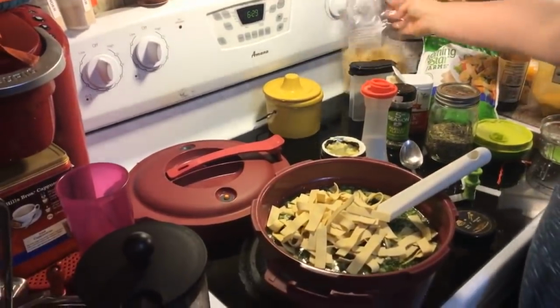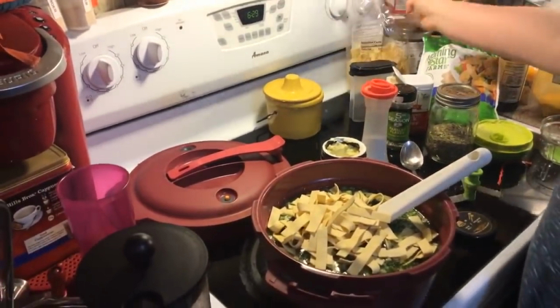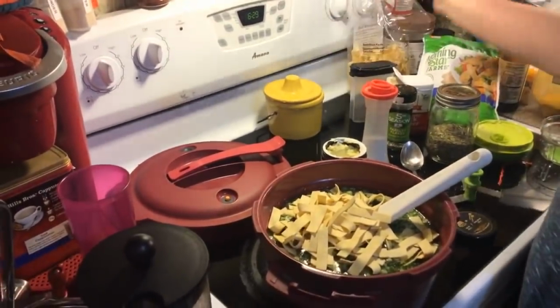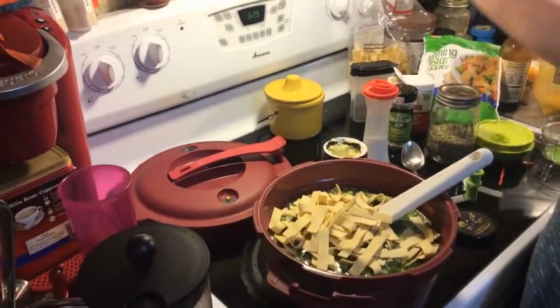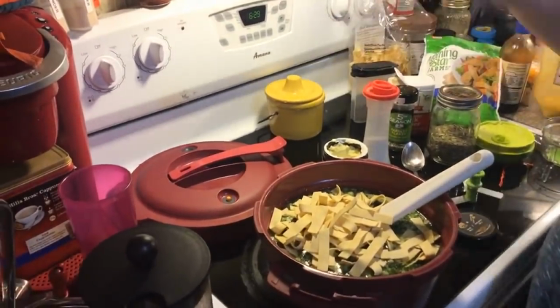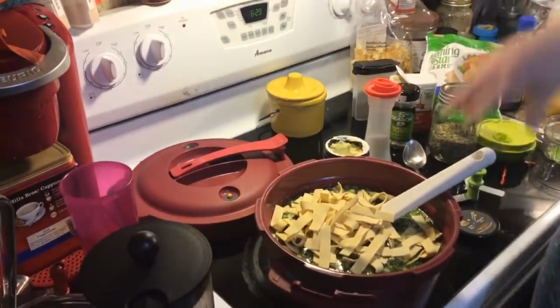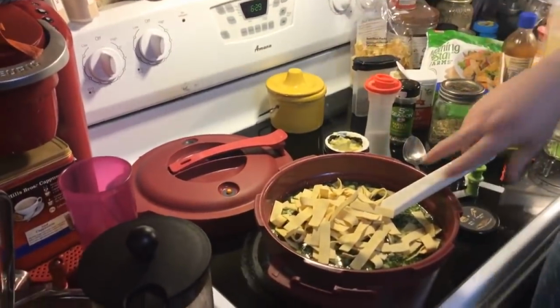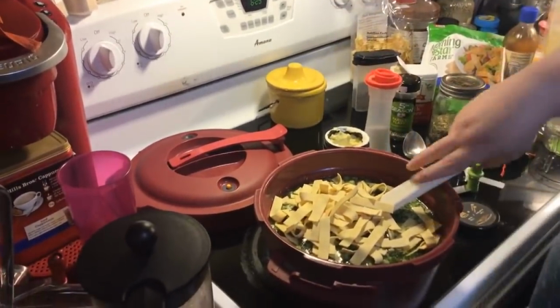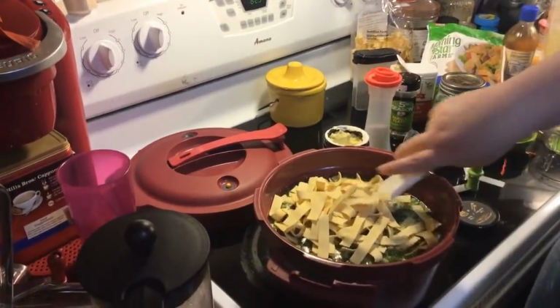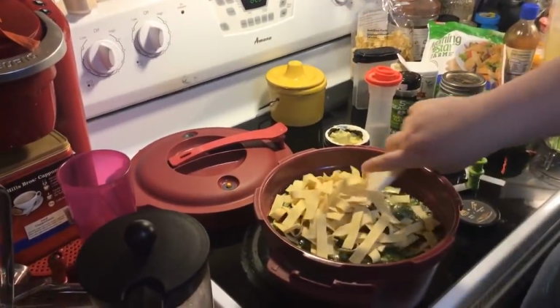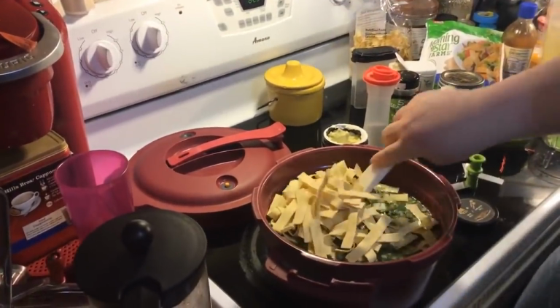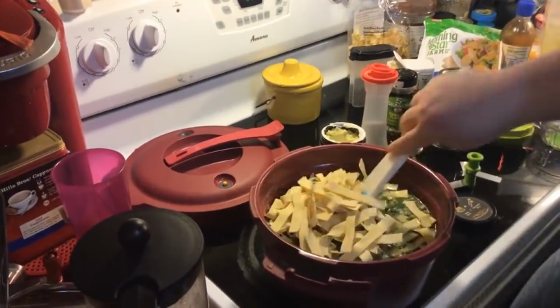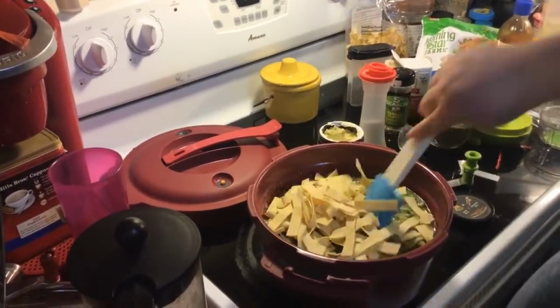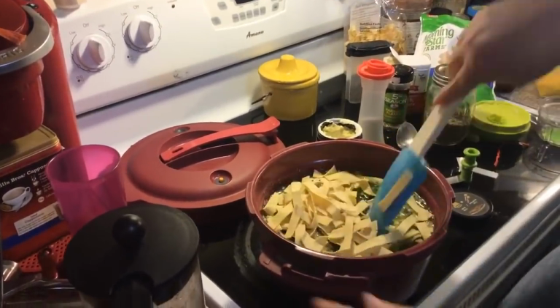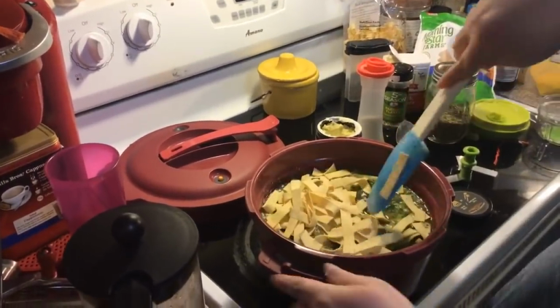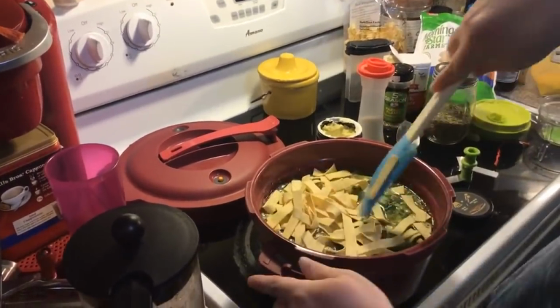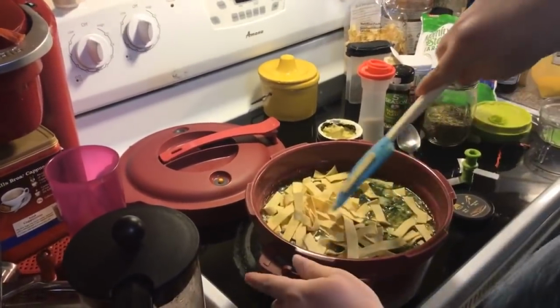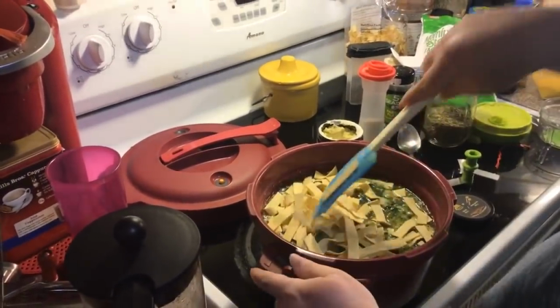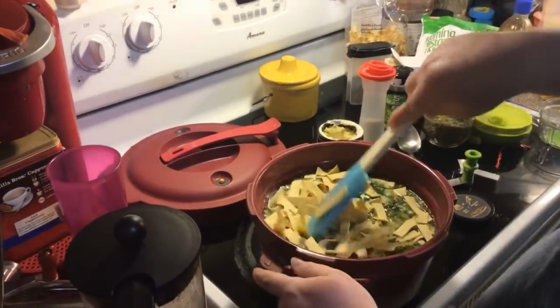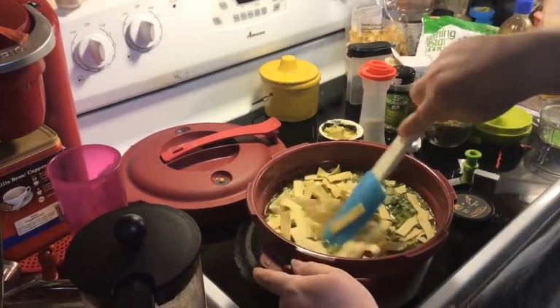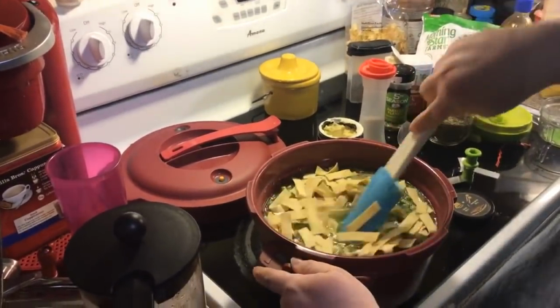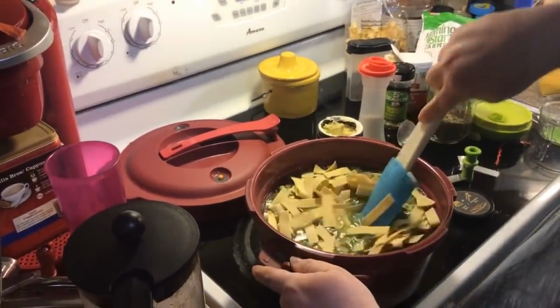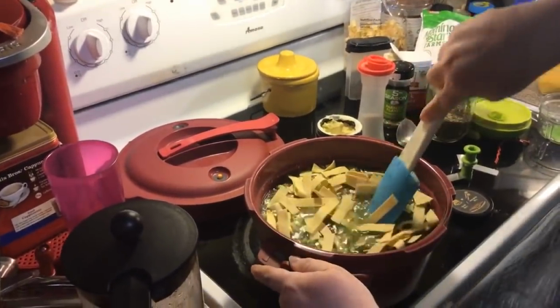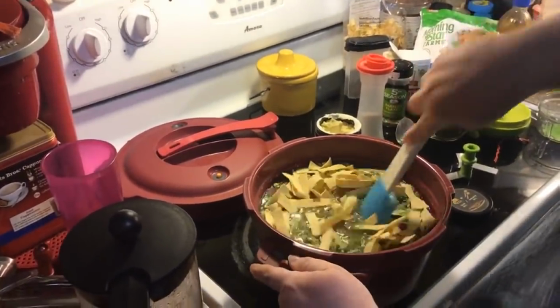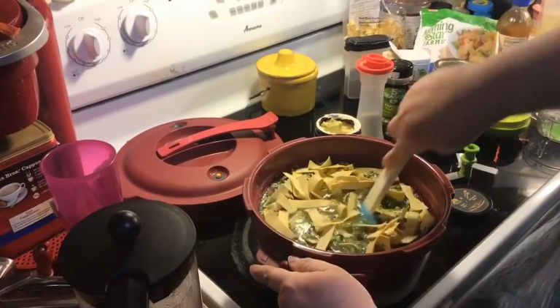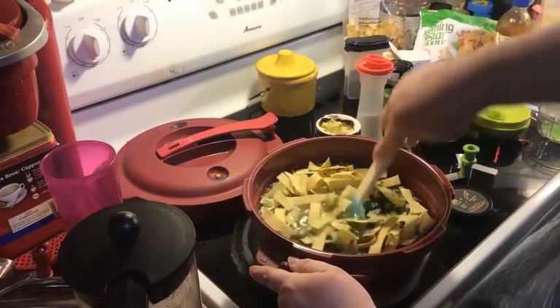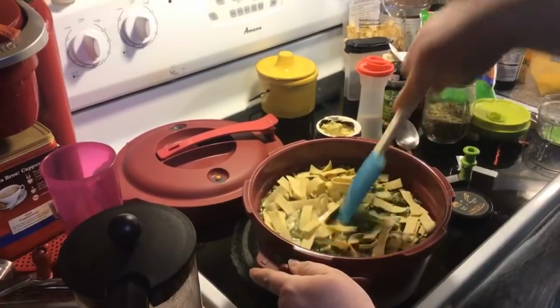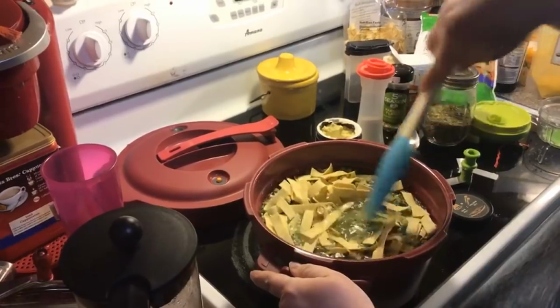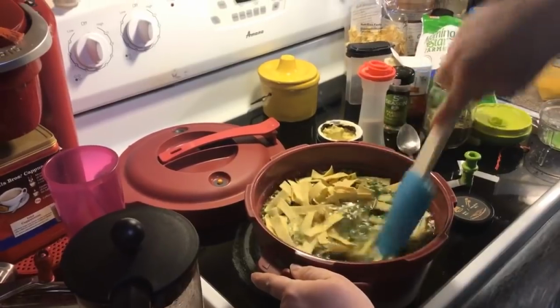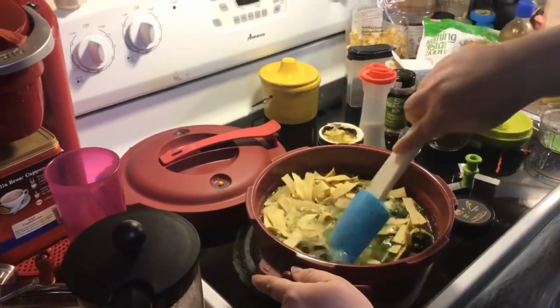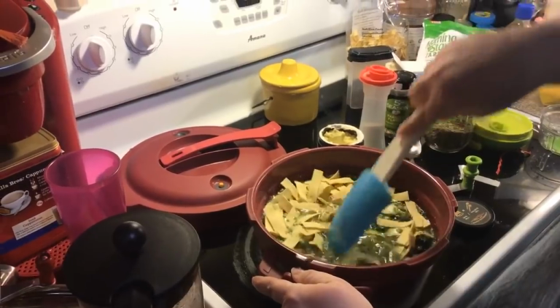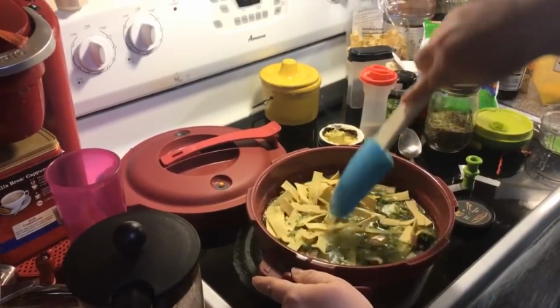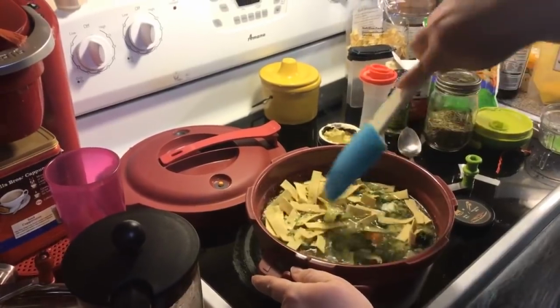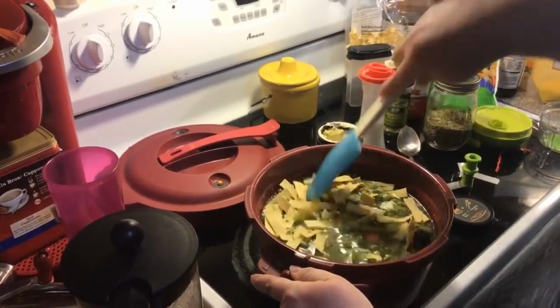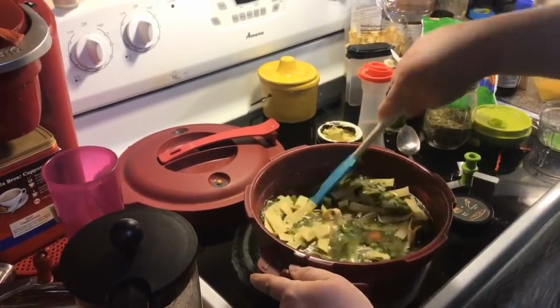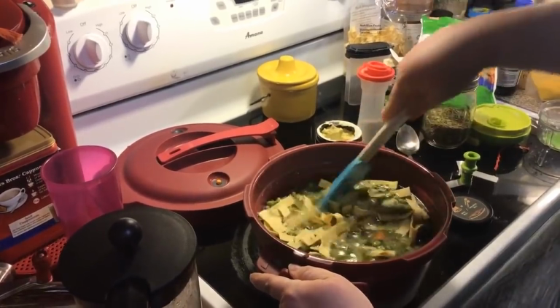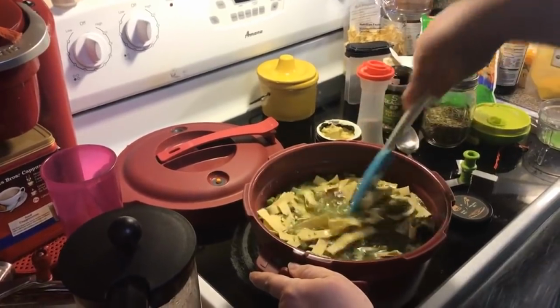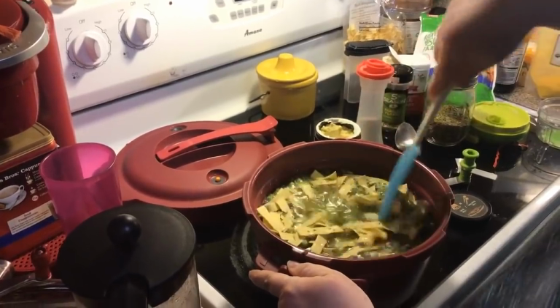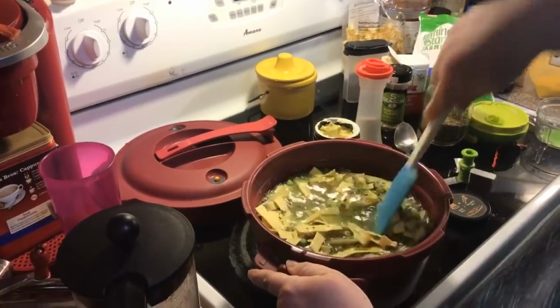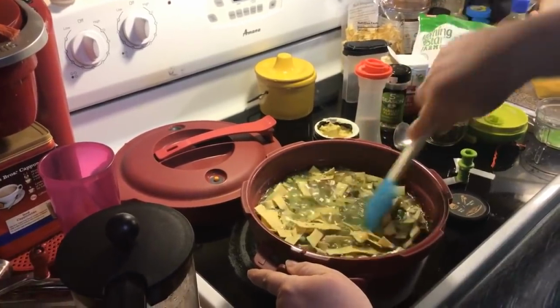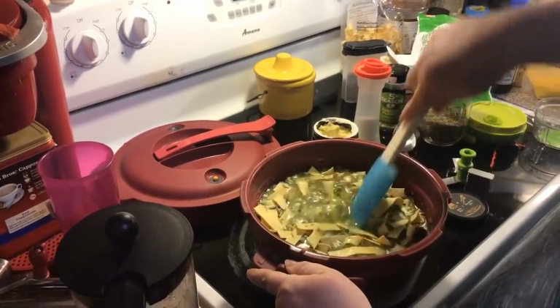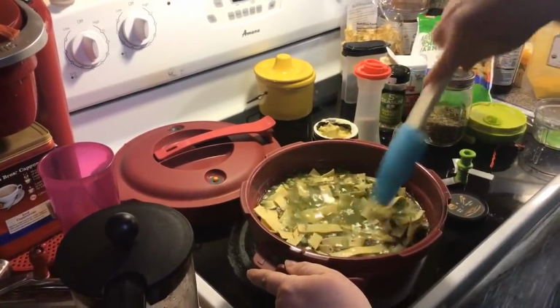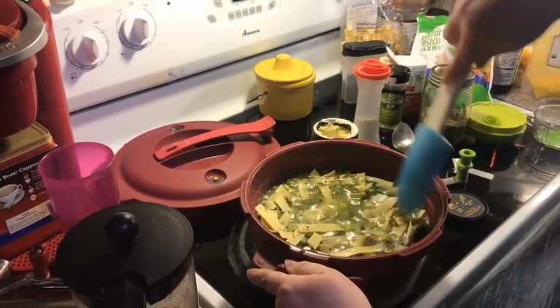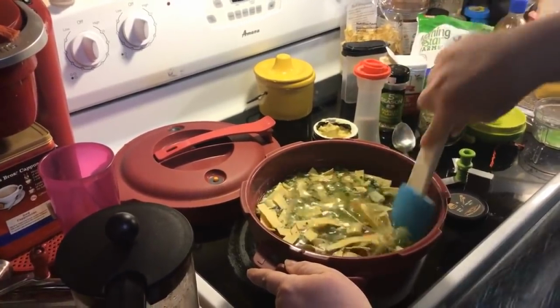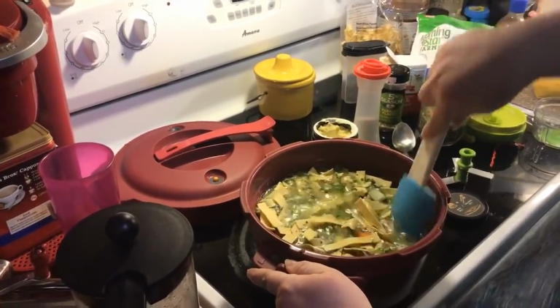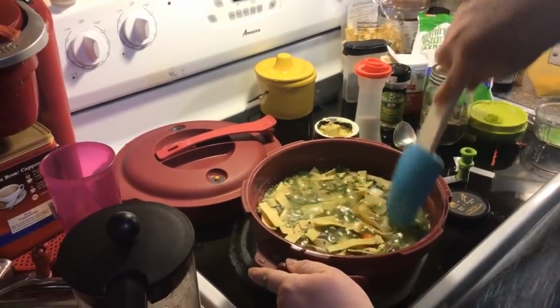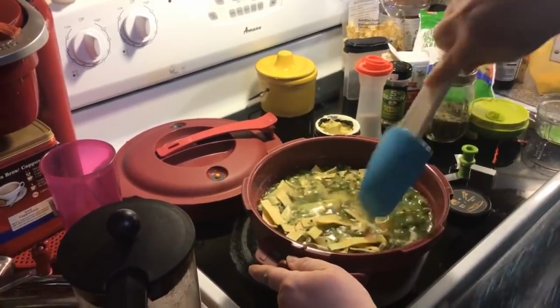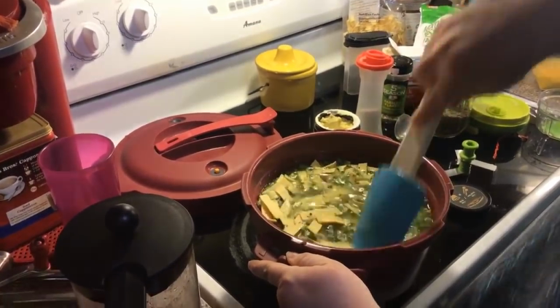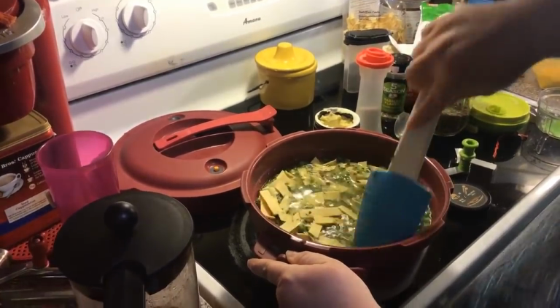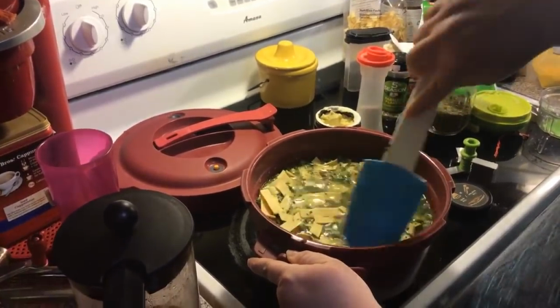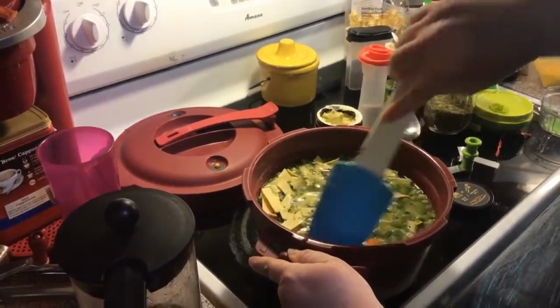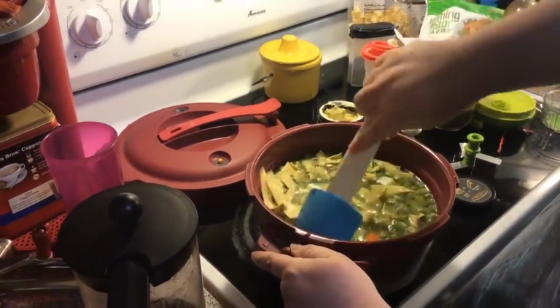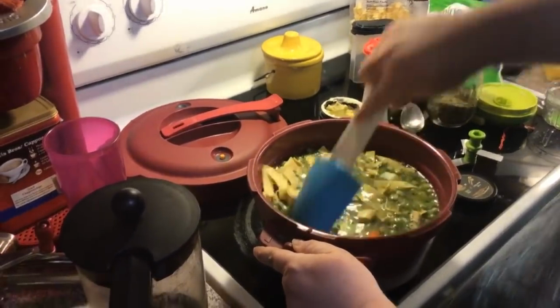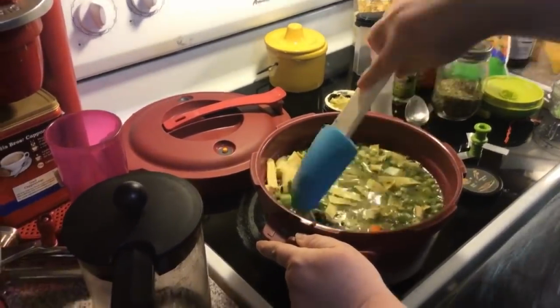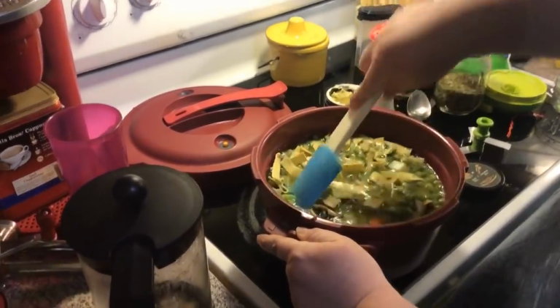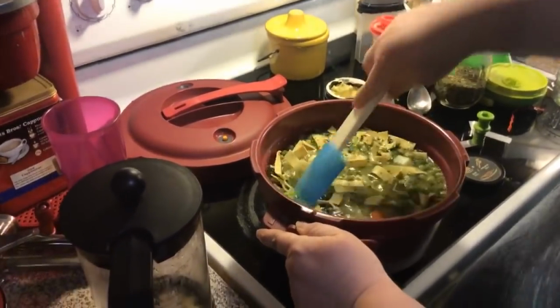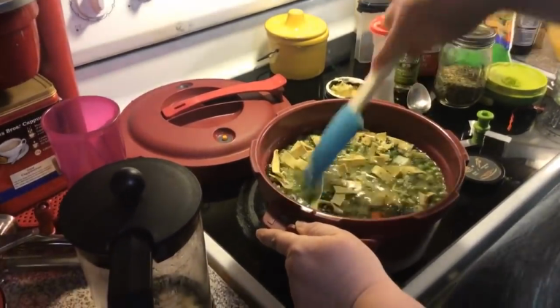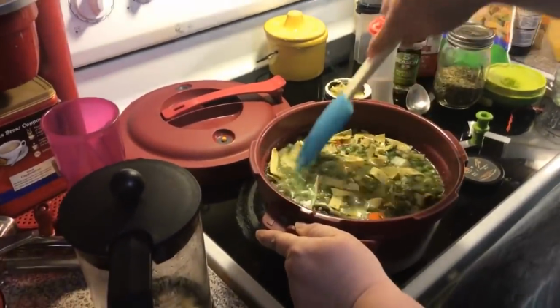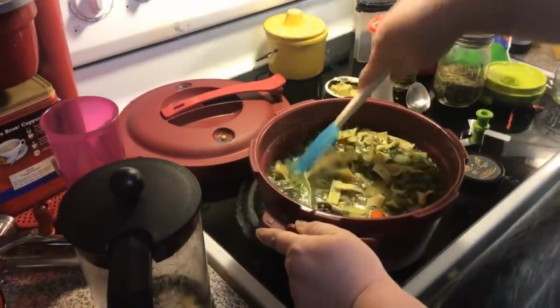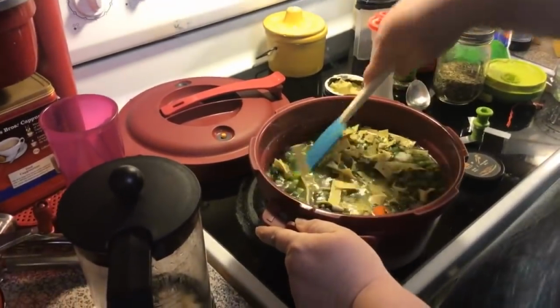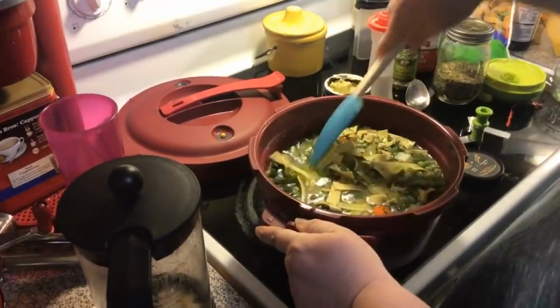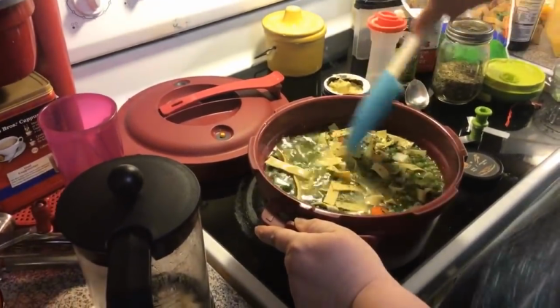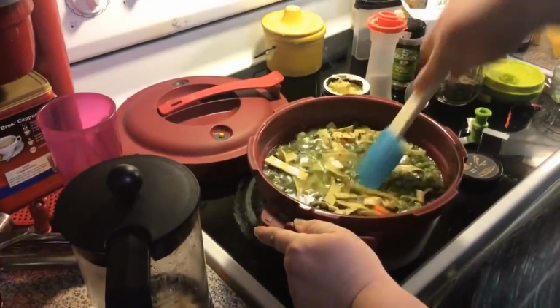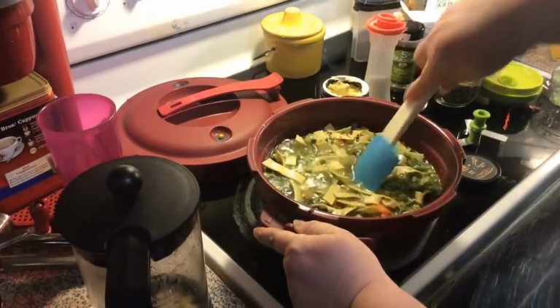Let me stir that and look at my noodle ratio. I think that is good — let me get them down in there.